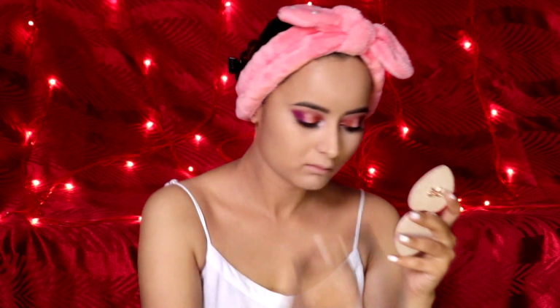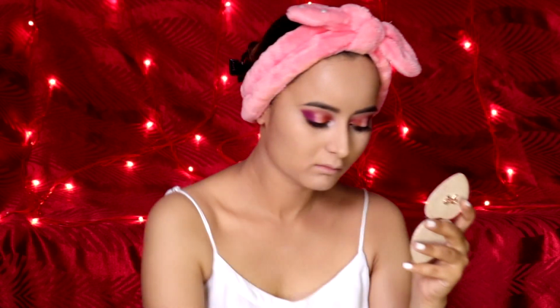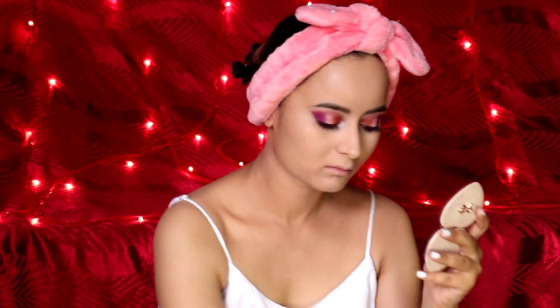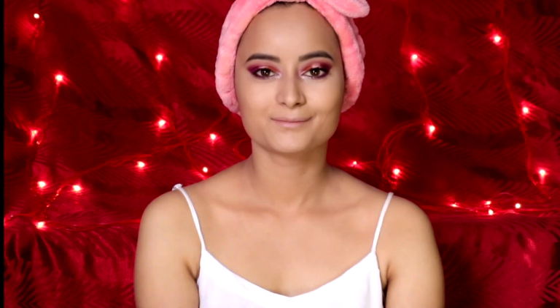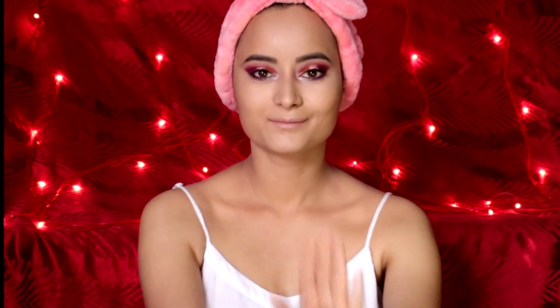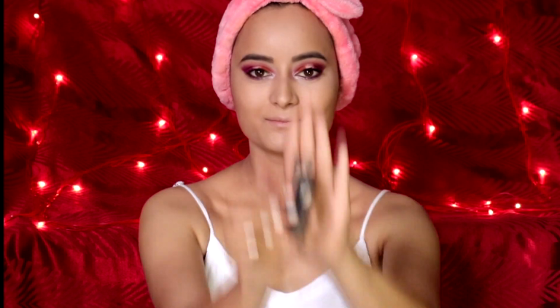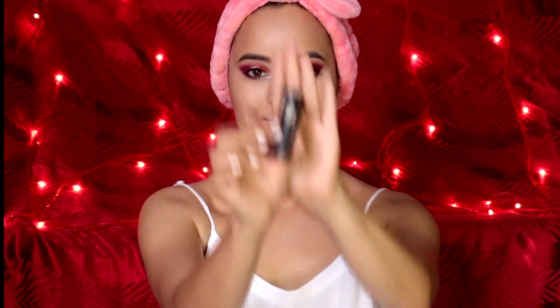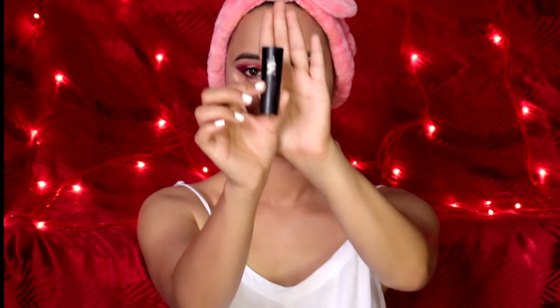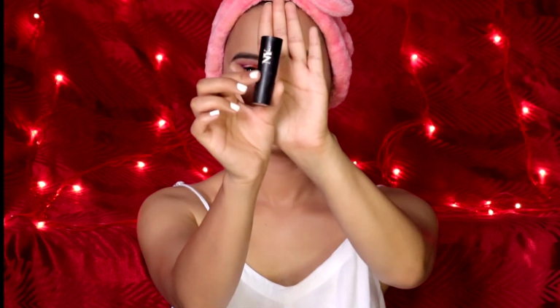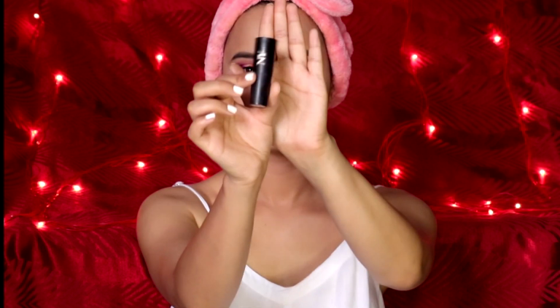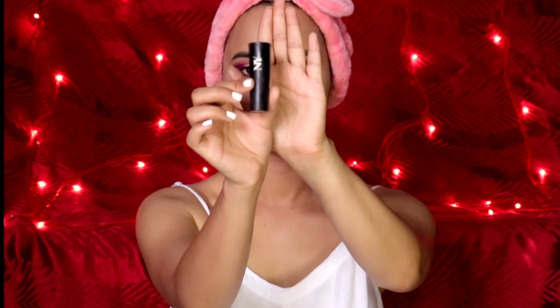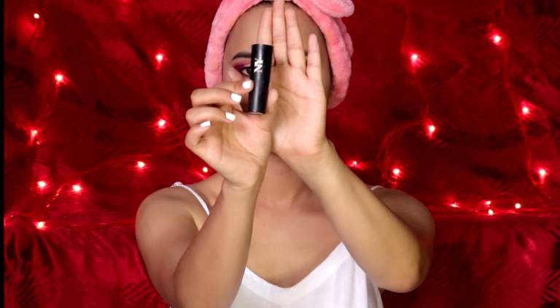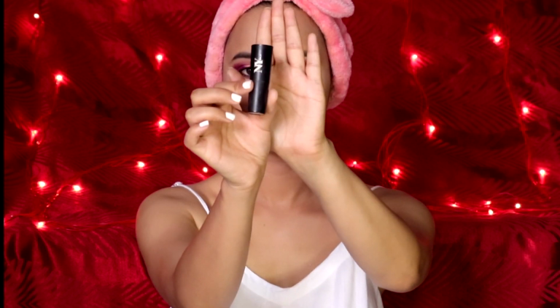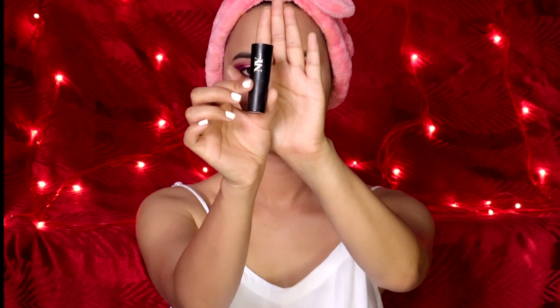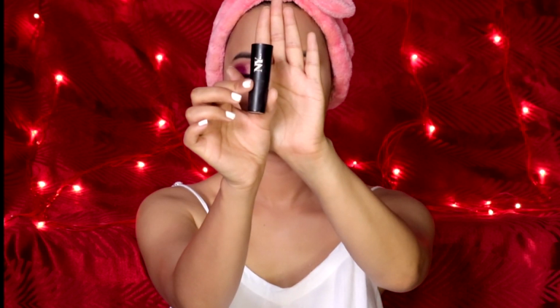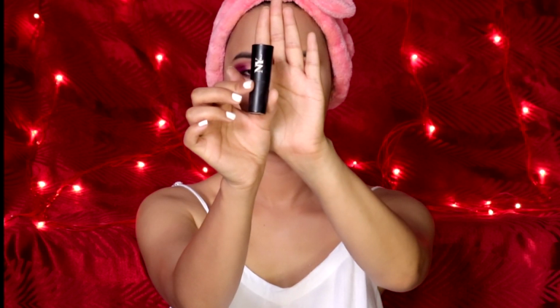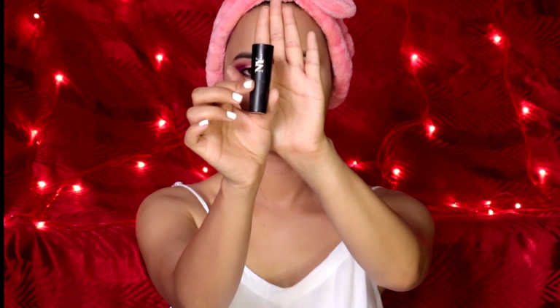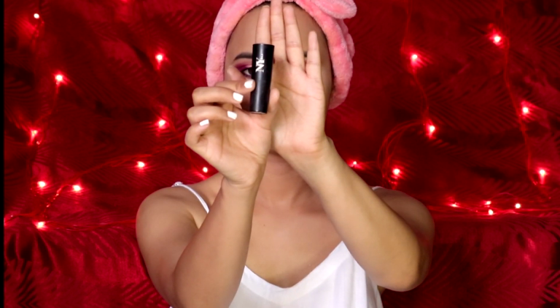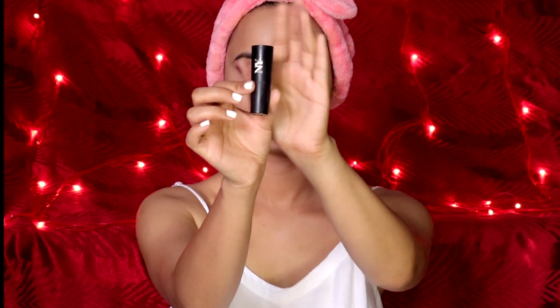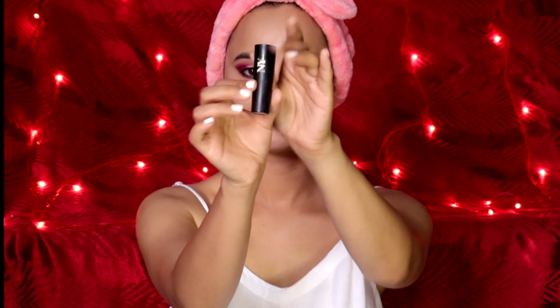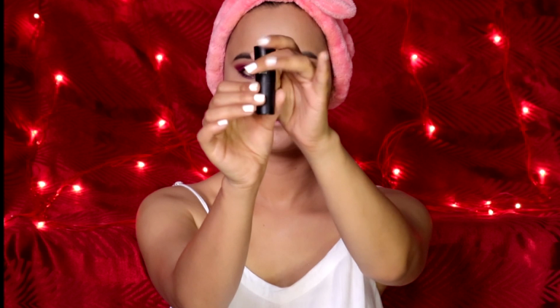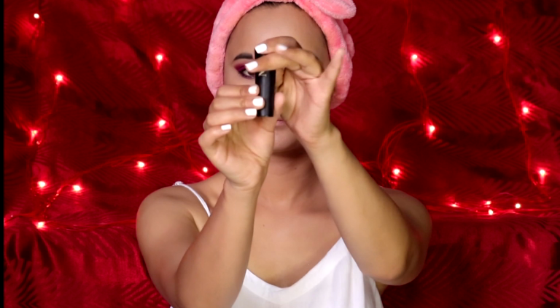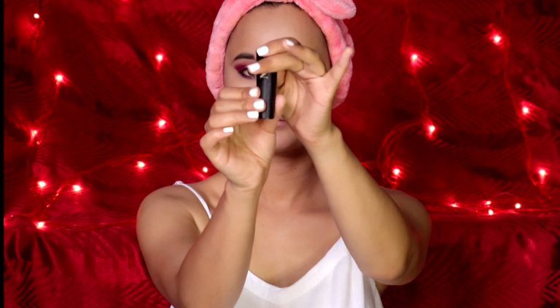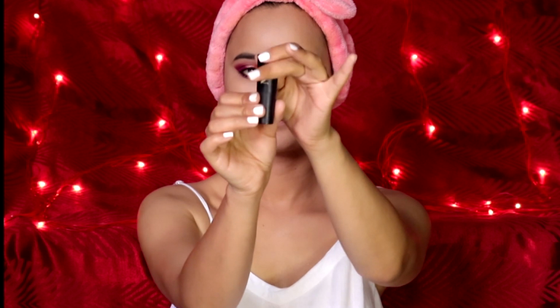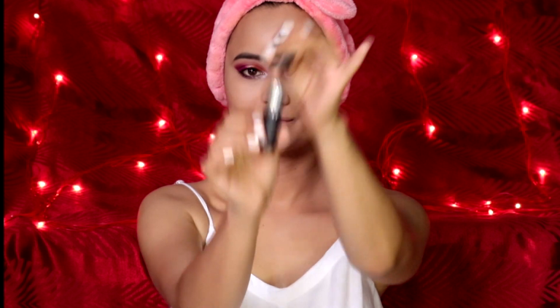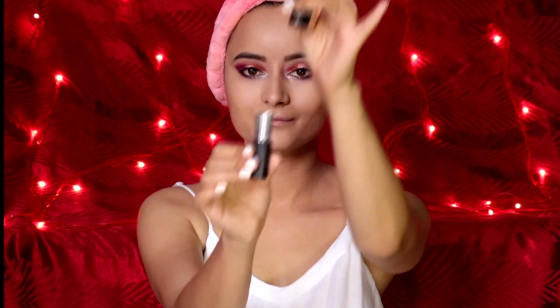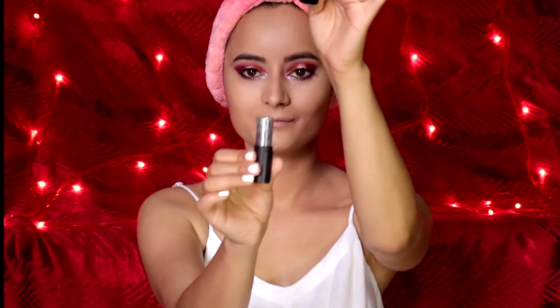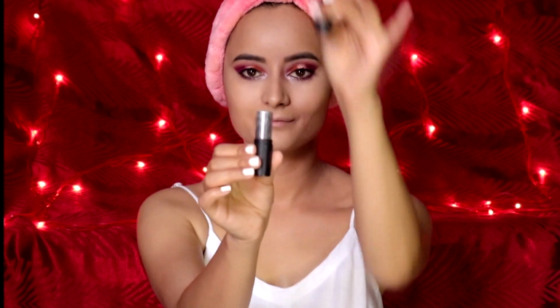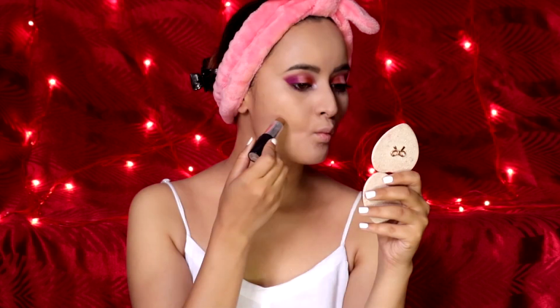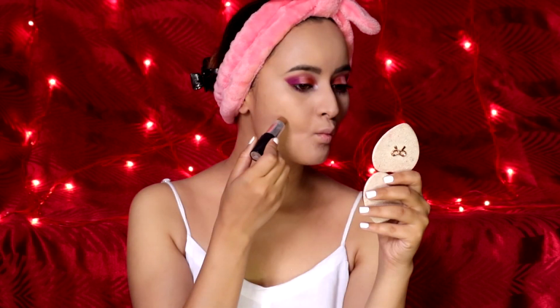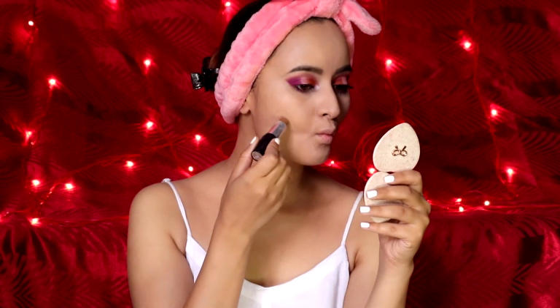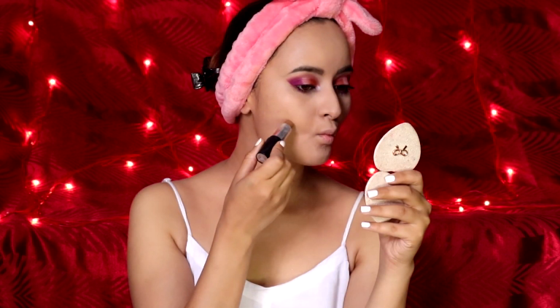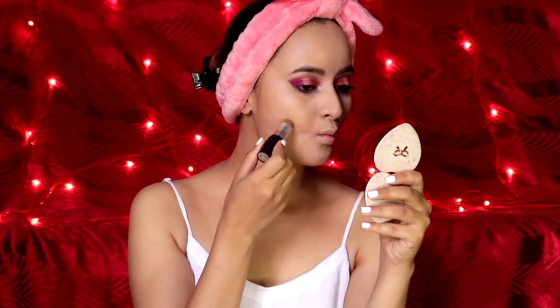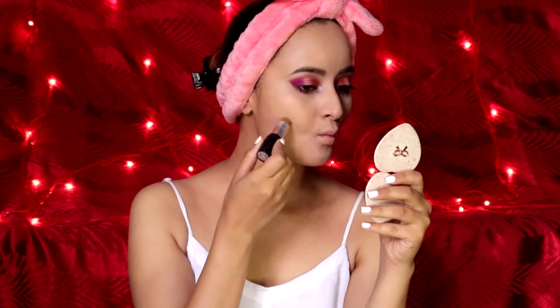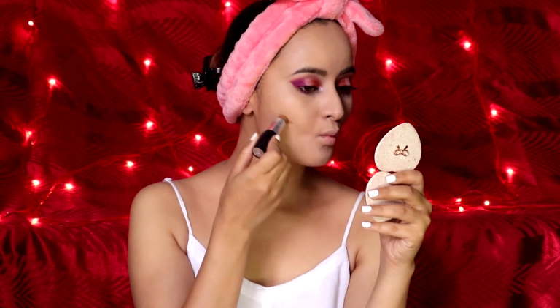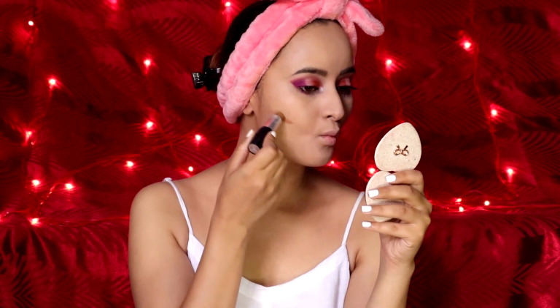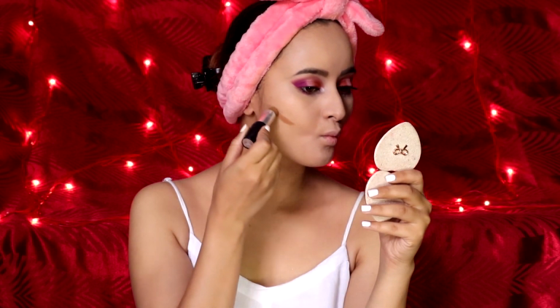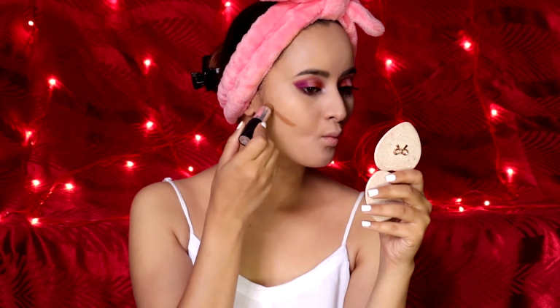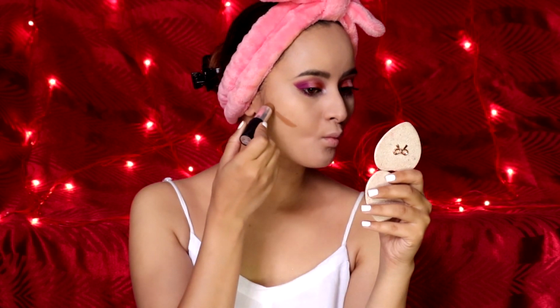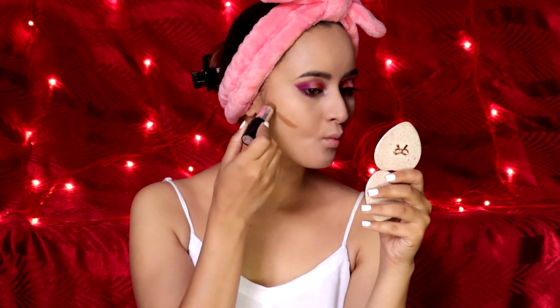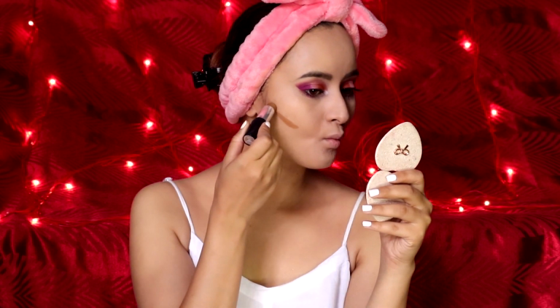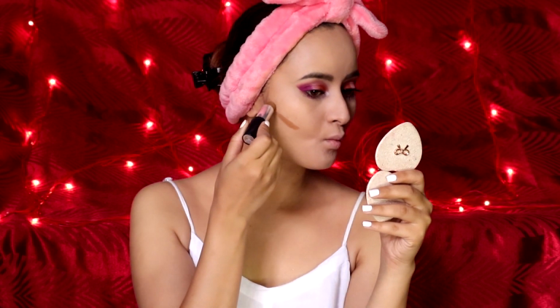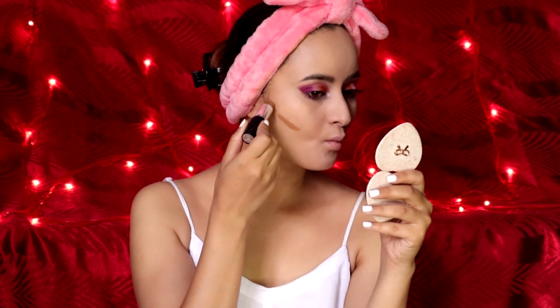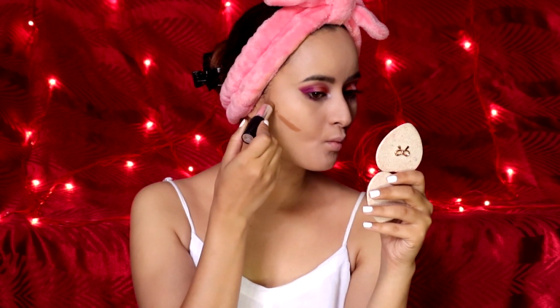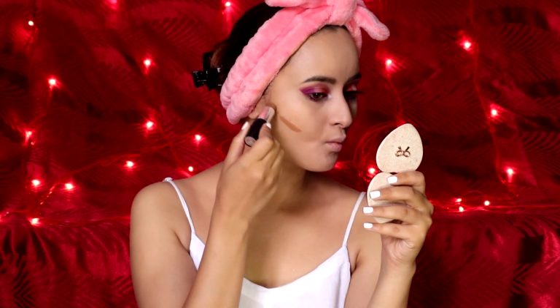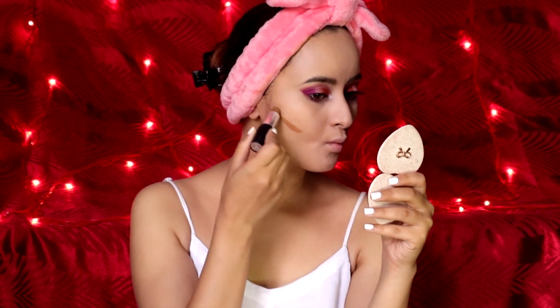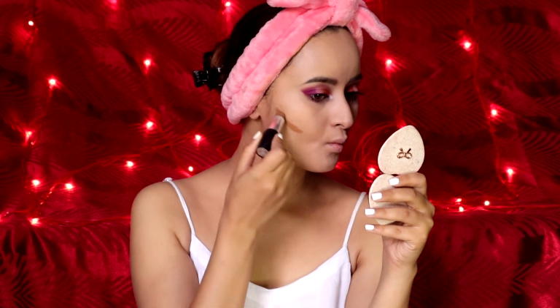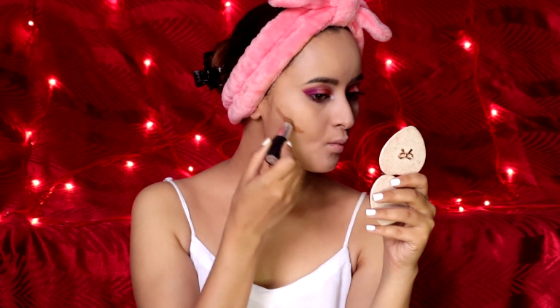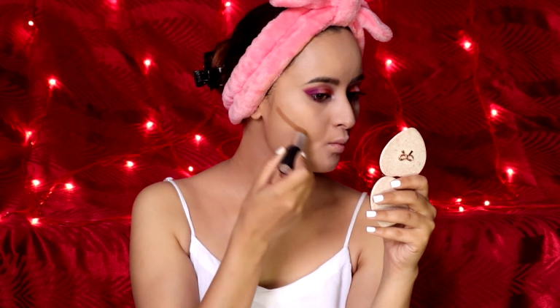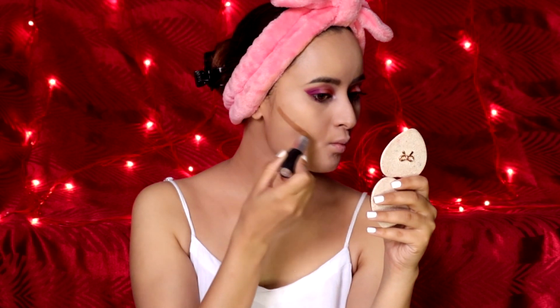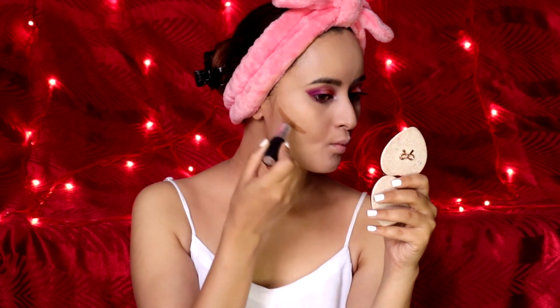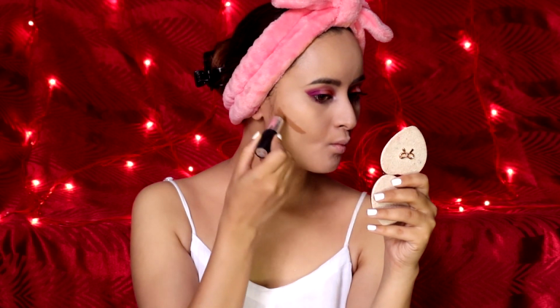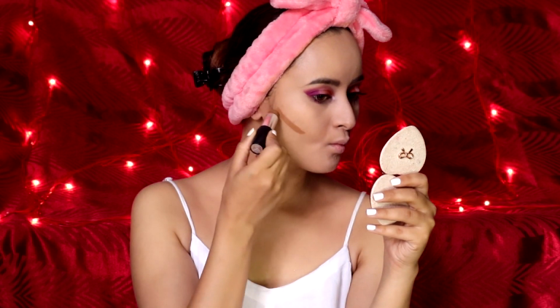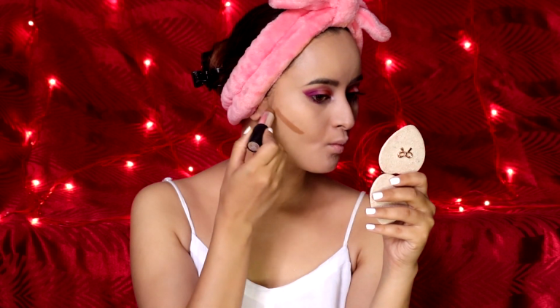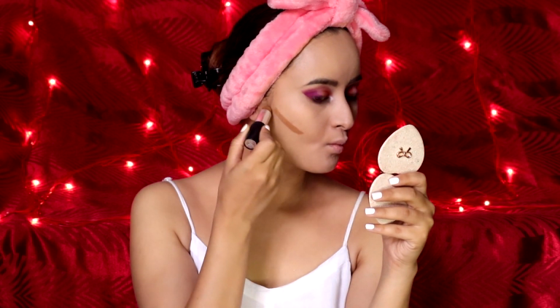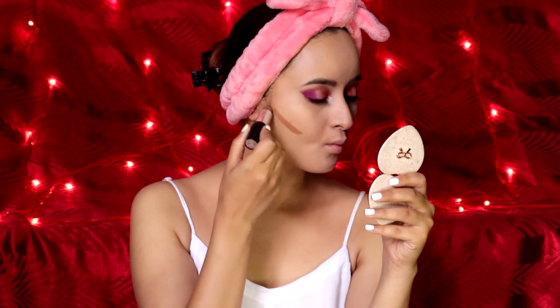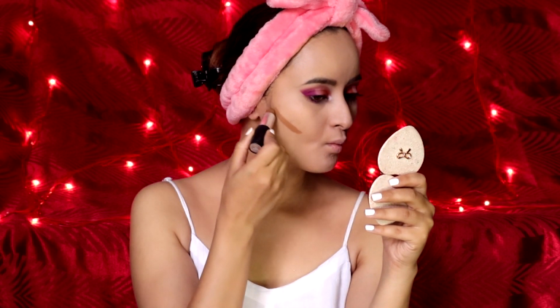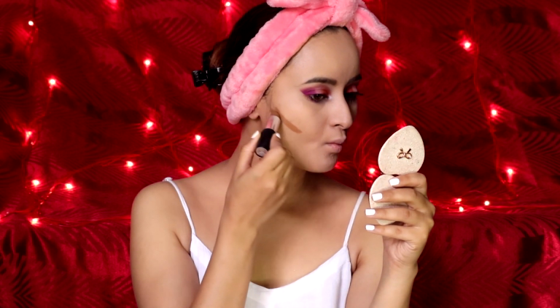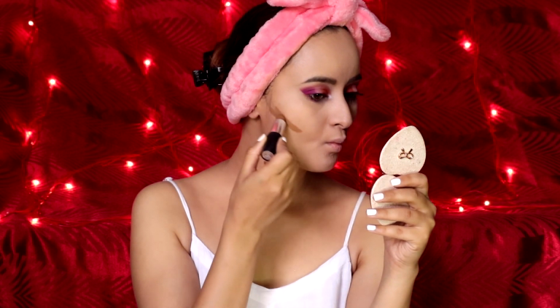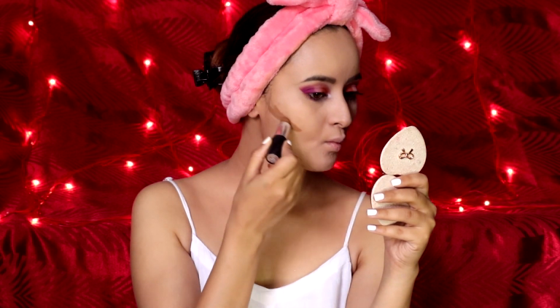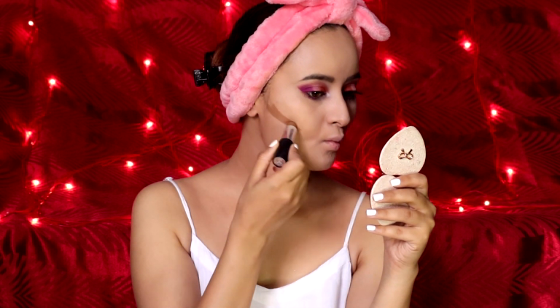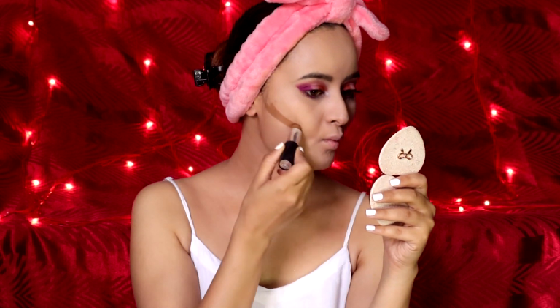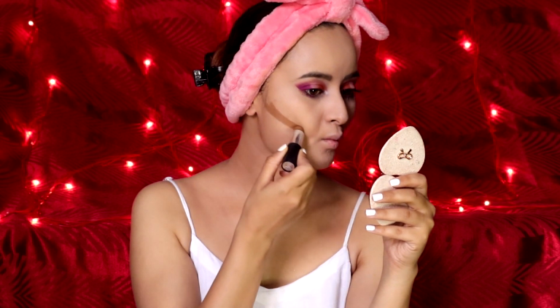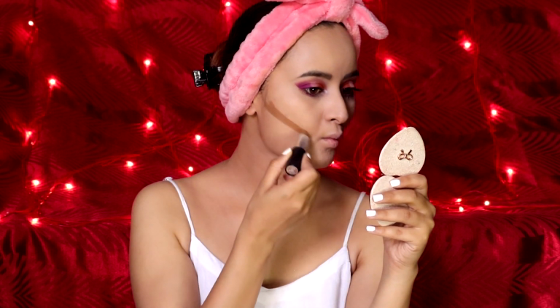To contour my face I'm using the NYX concealer in a deeper tone, the shade Nude Toffee, with my Real Techniques brush.